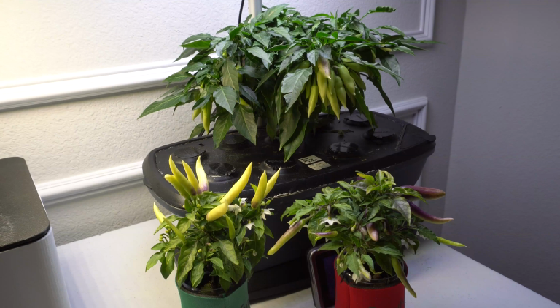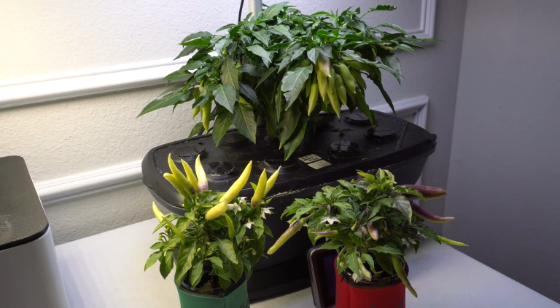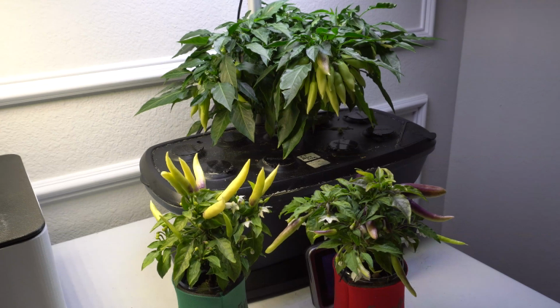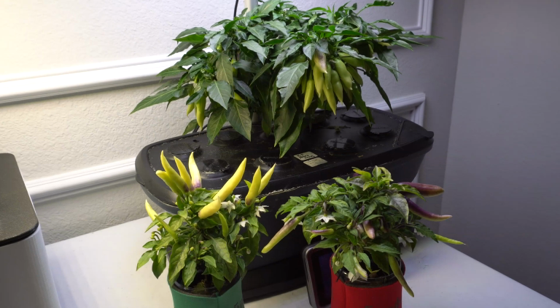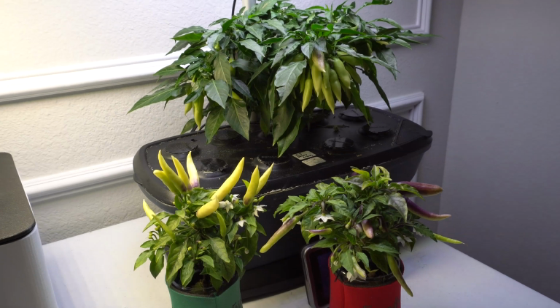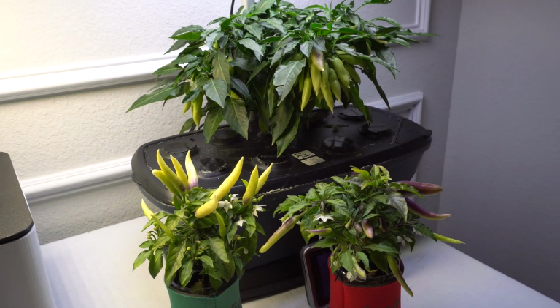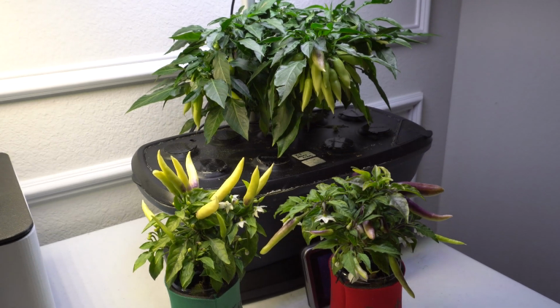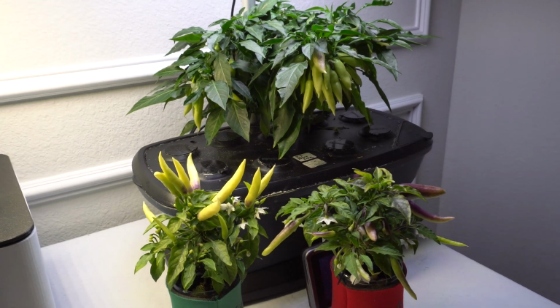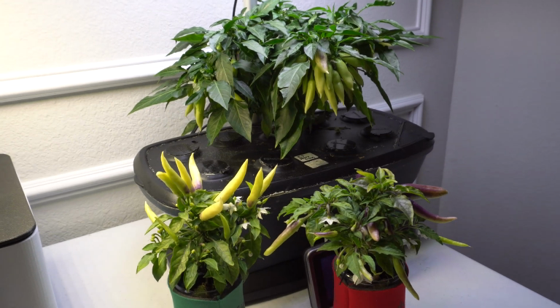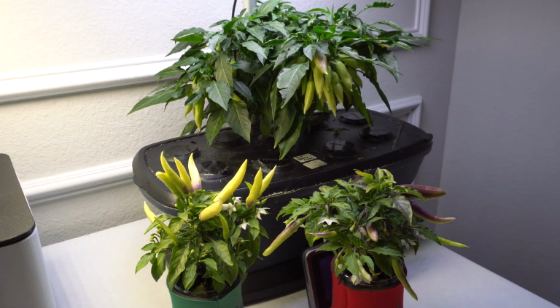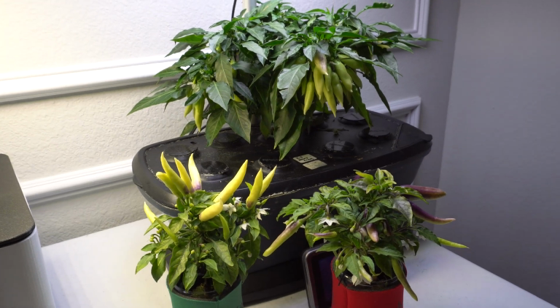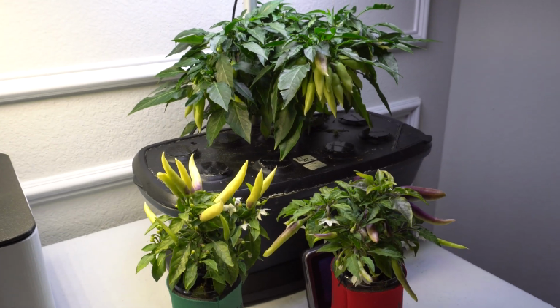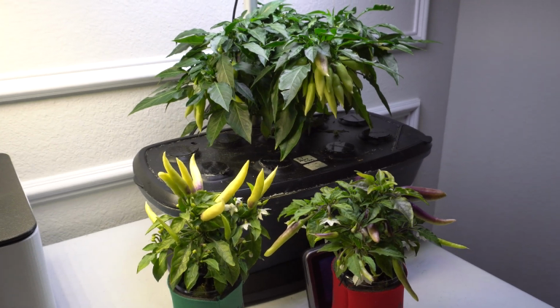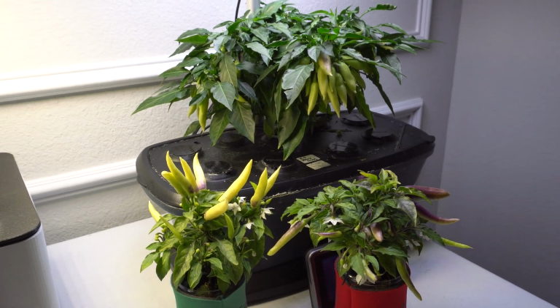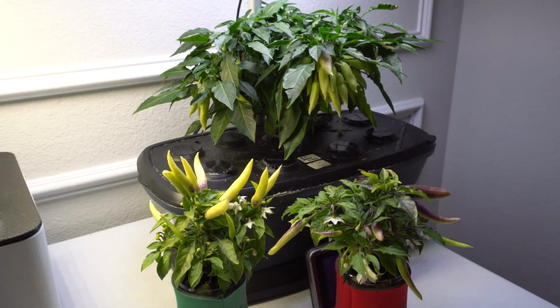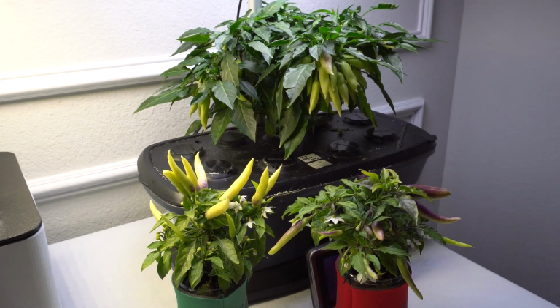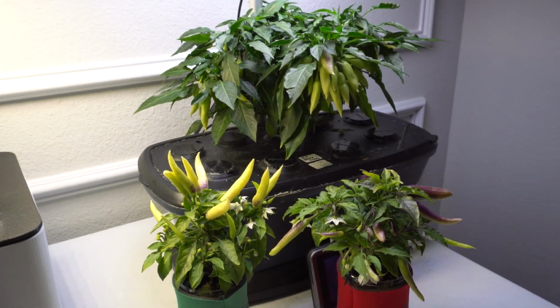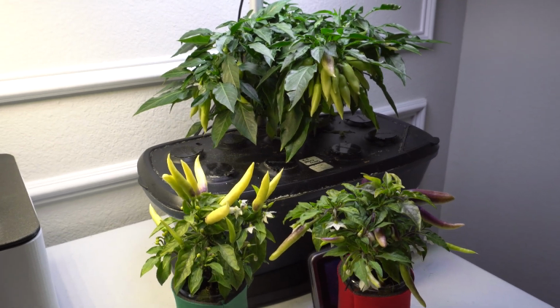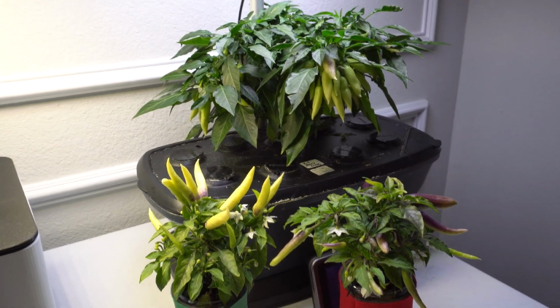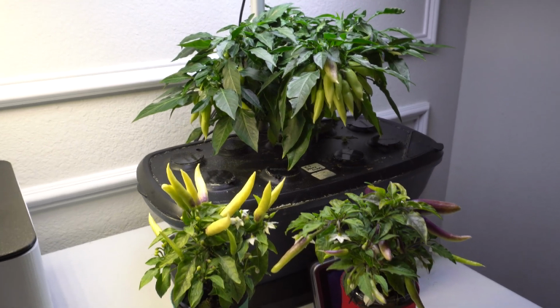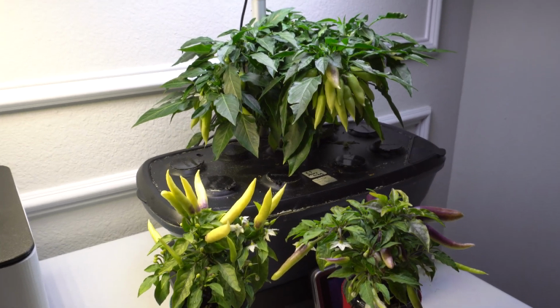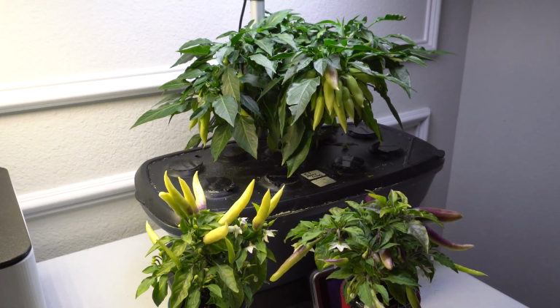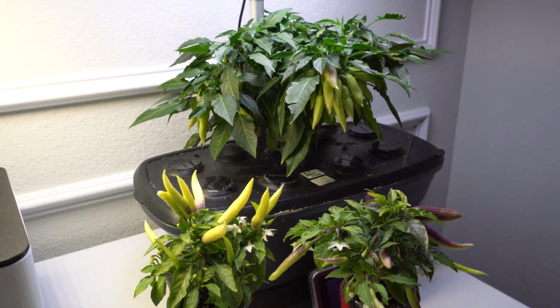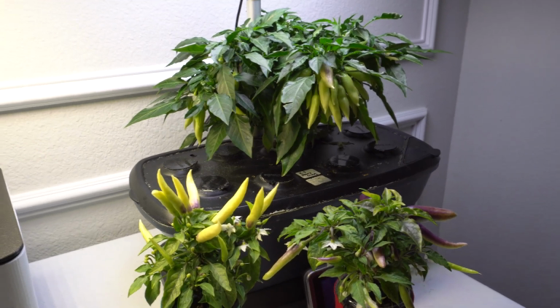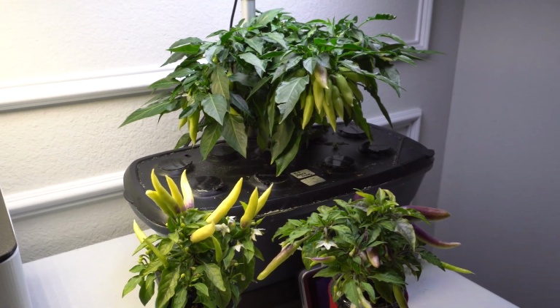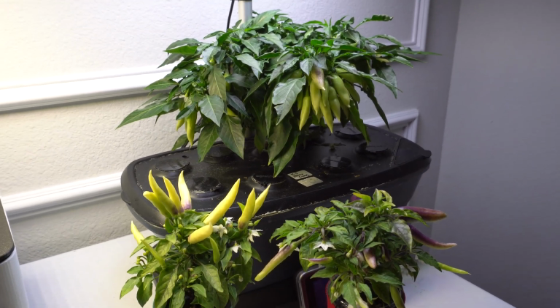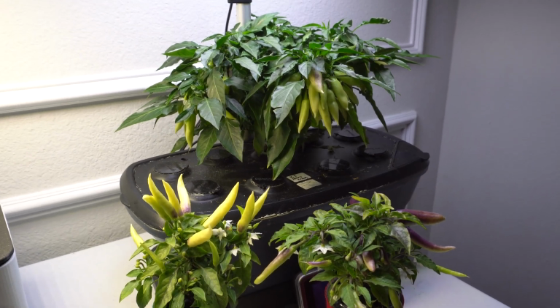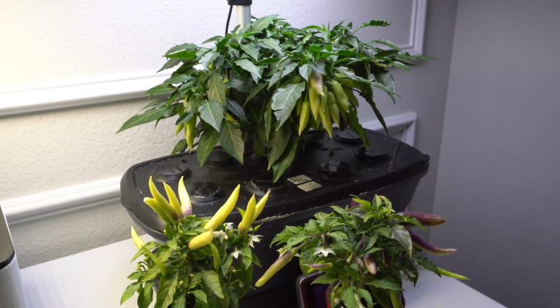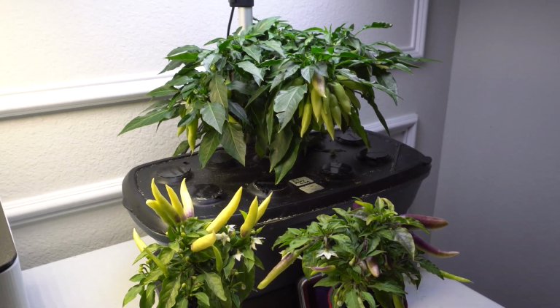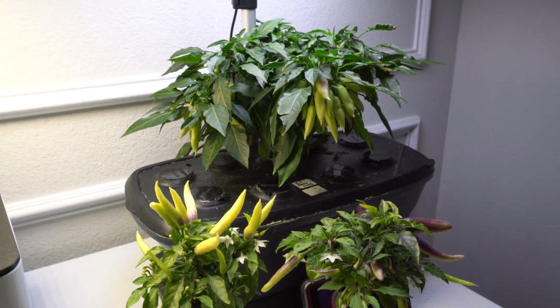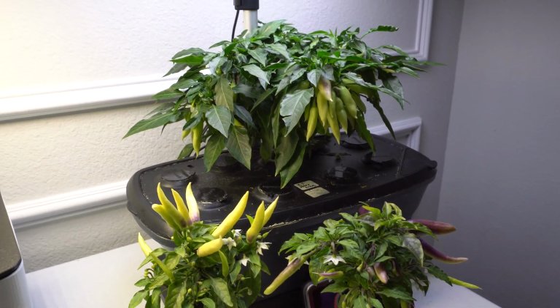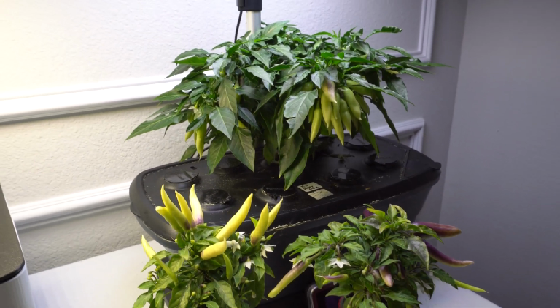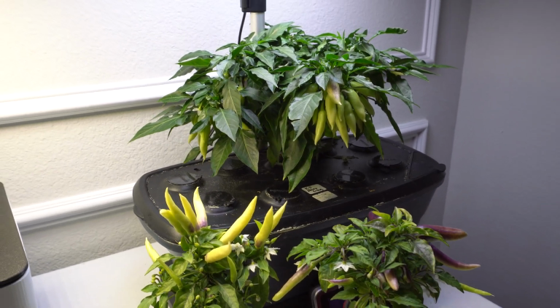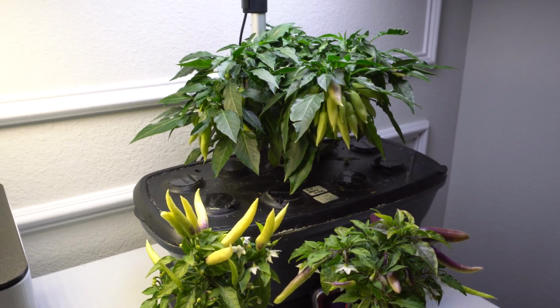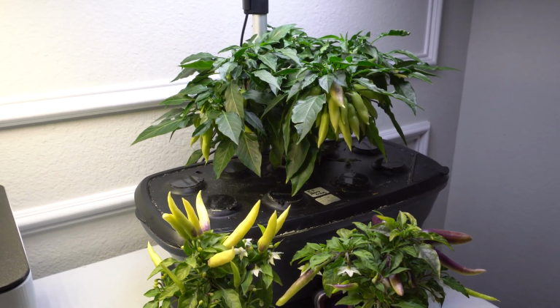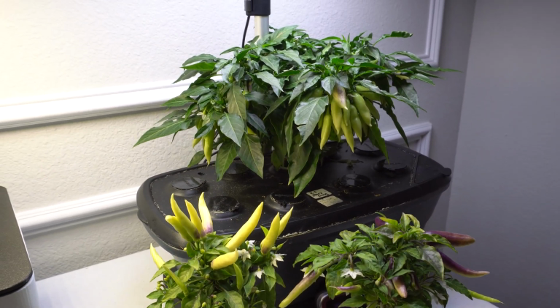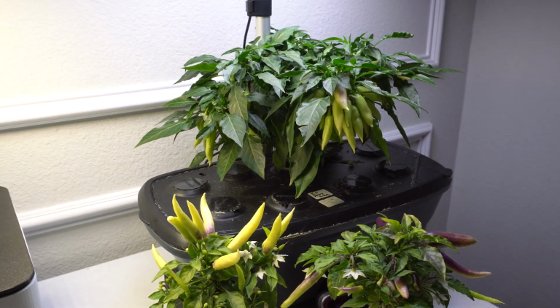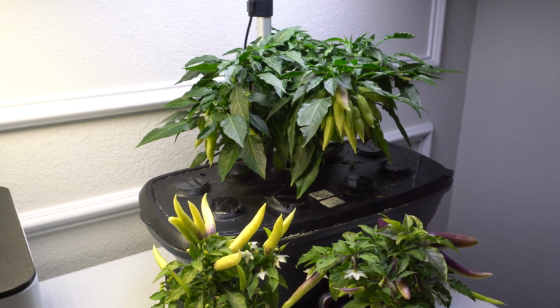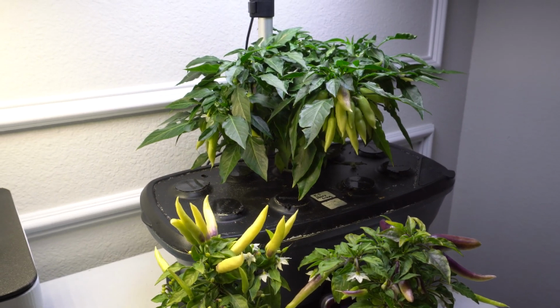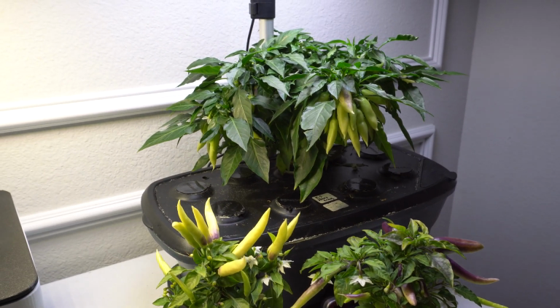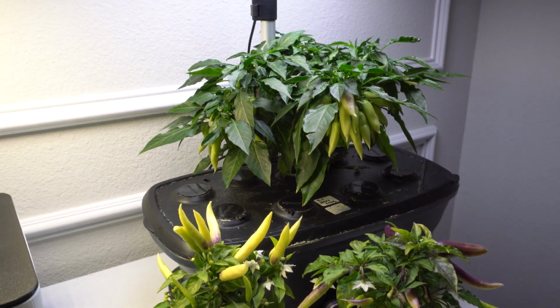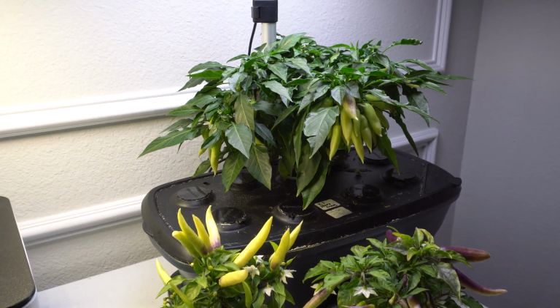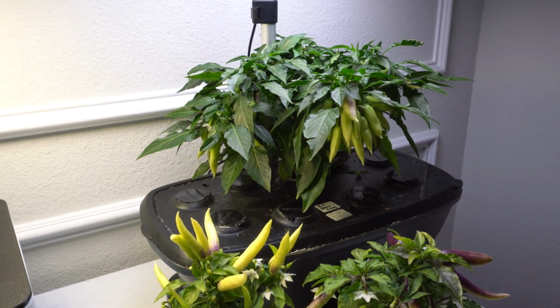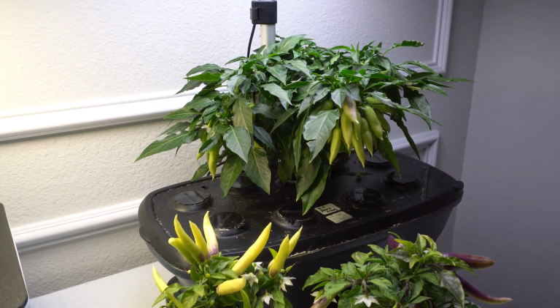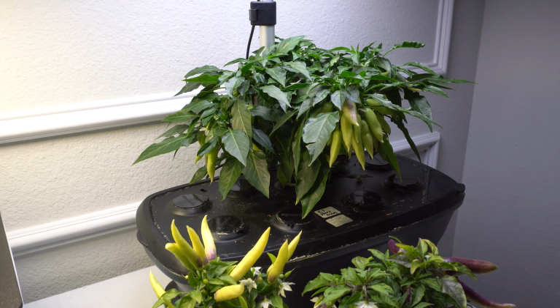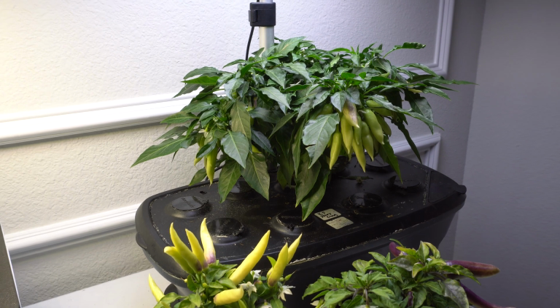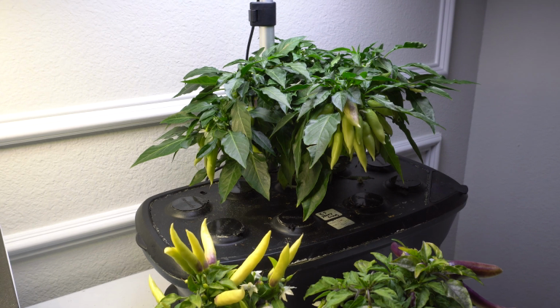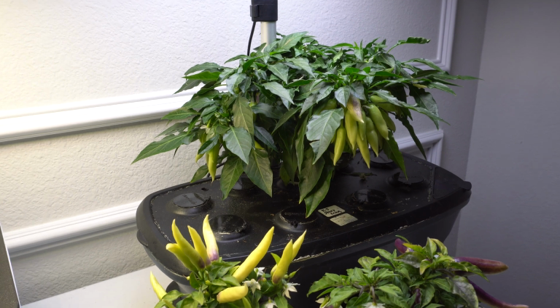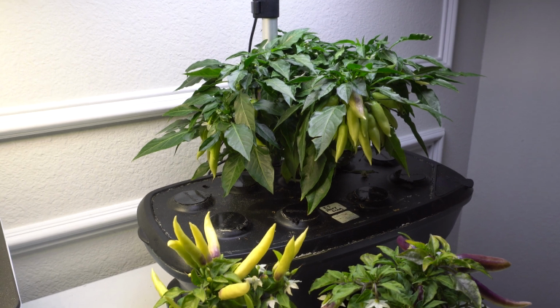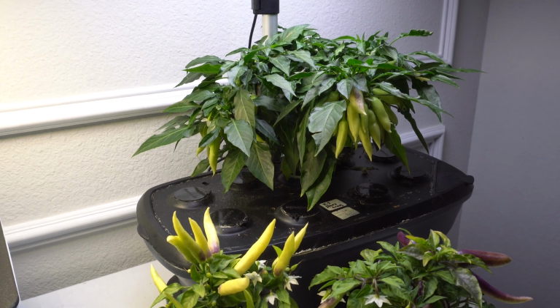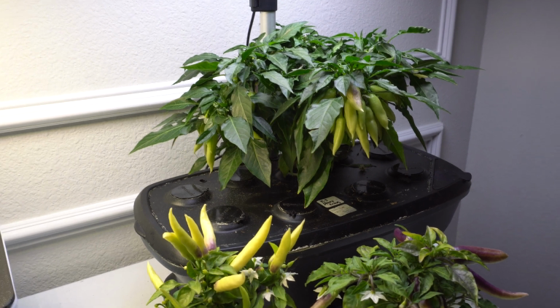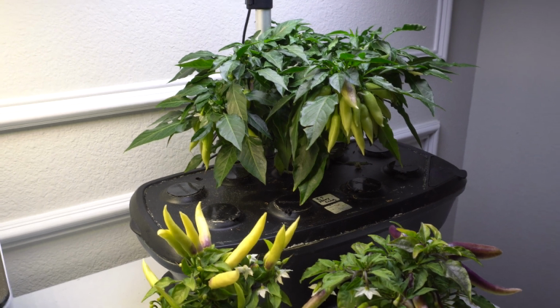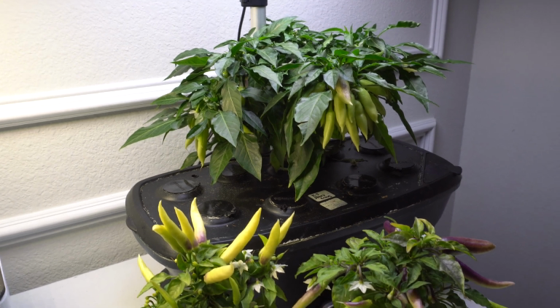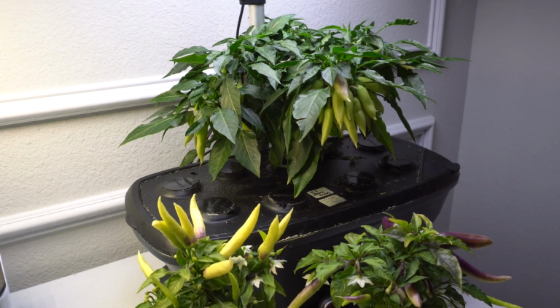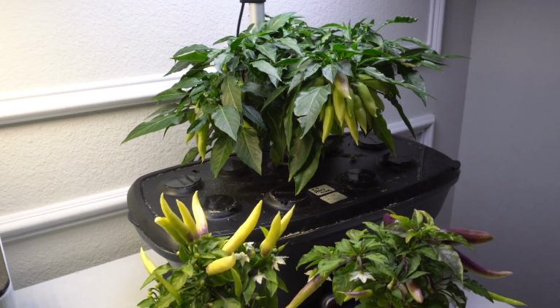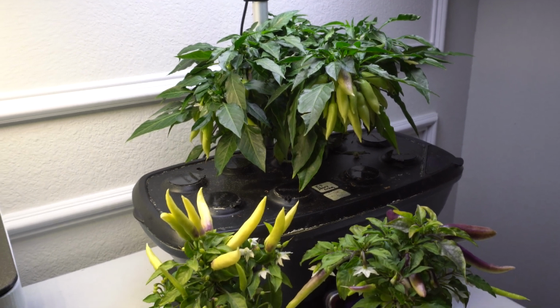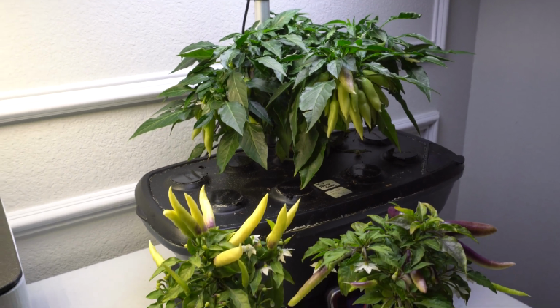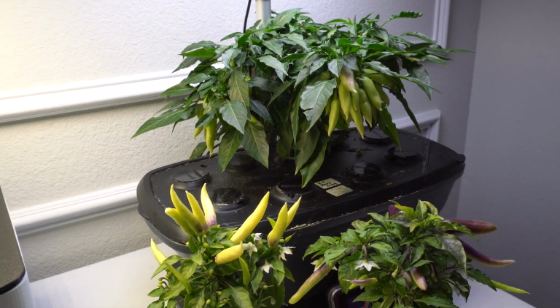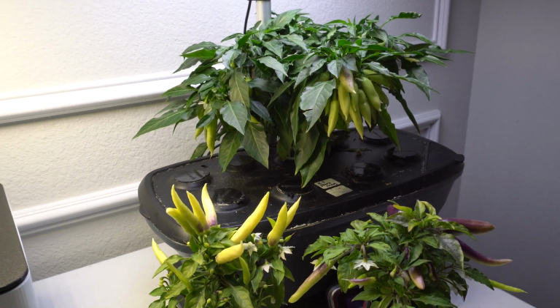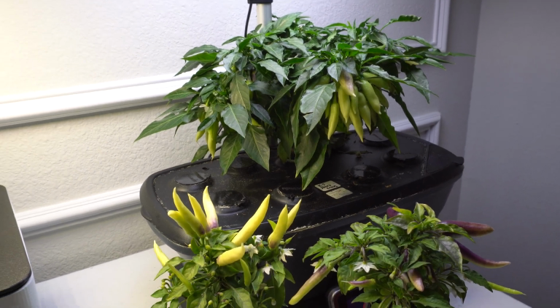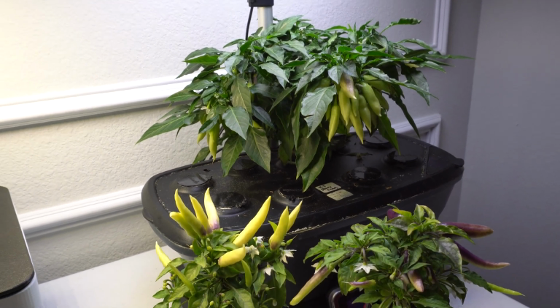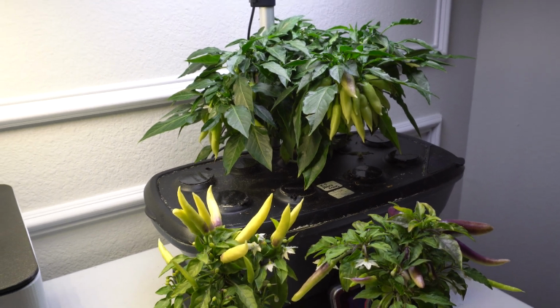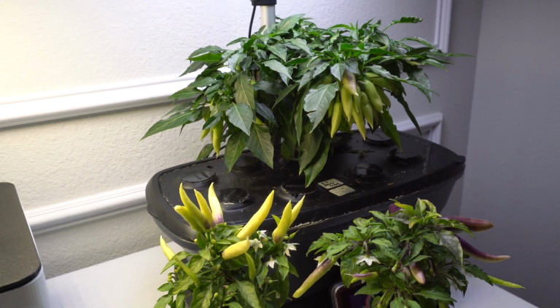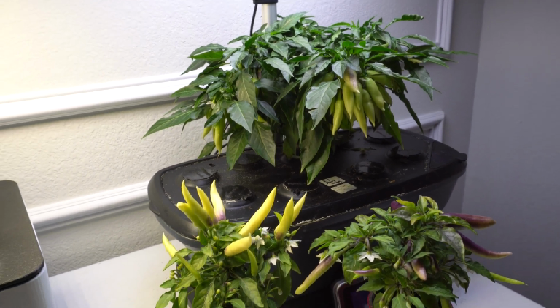Hey everybody, welcome to my channel. Today we are going to continue the subject of crossing peppers or hybridizing peppers.